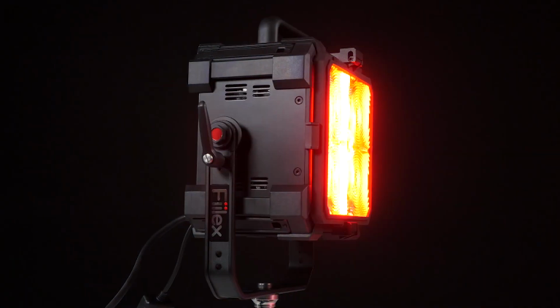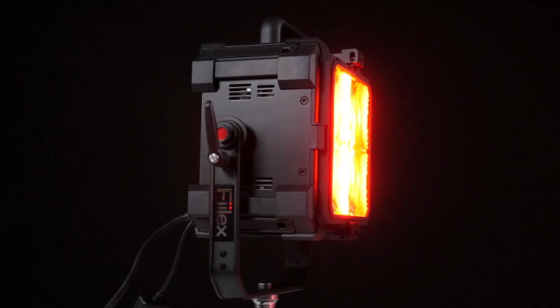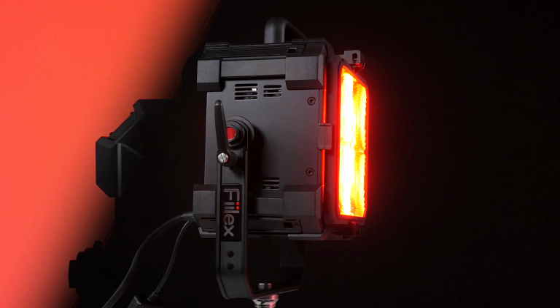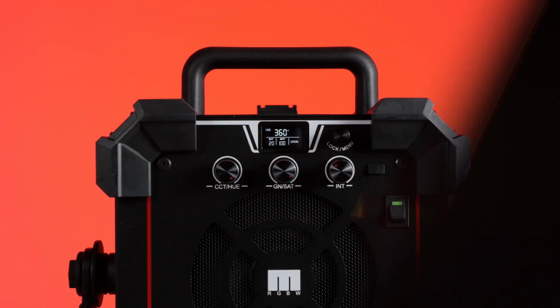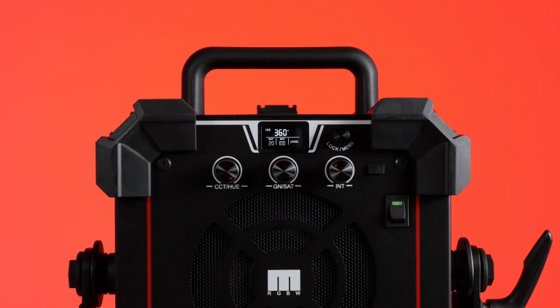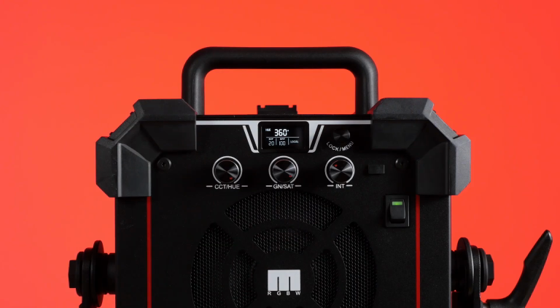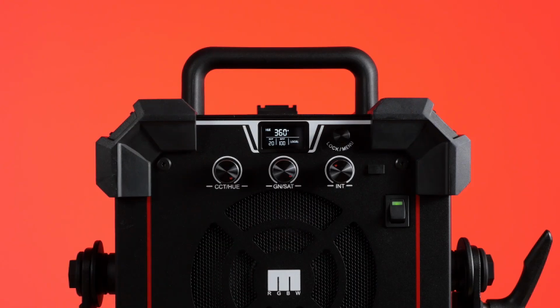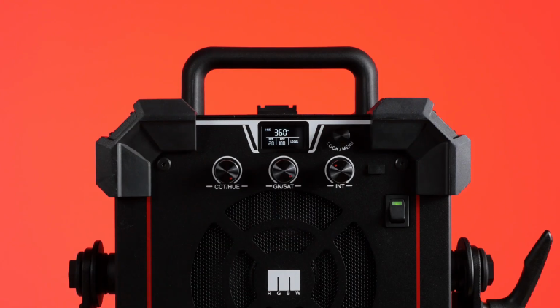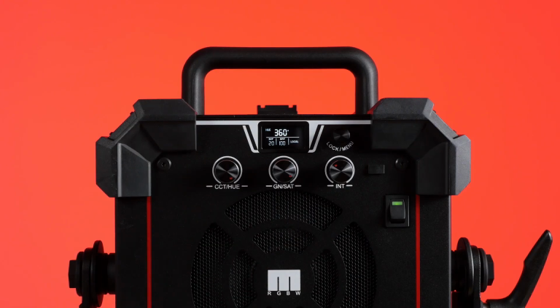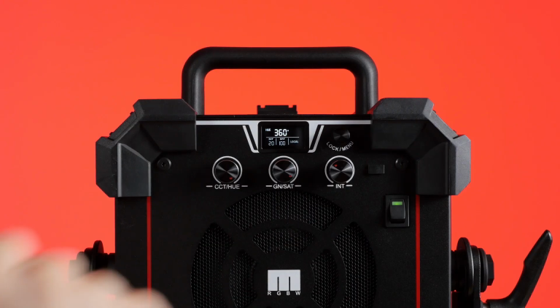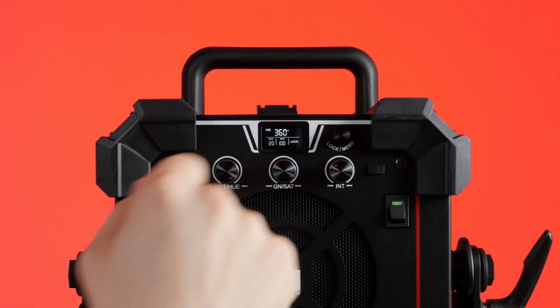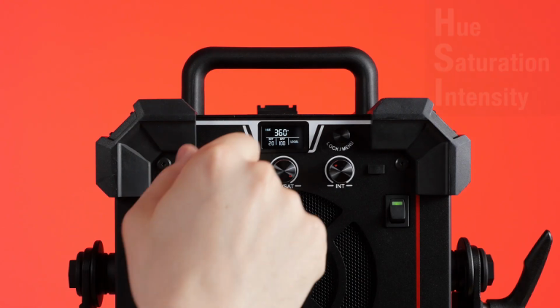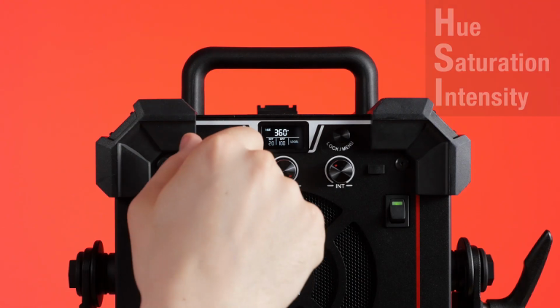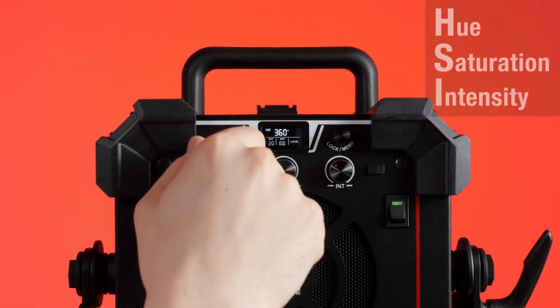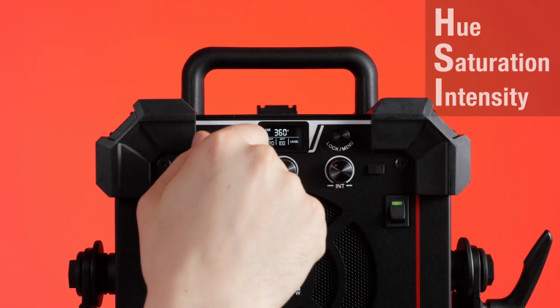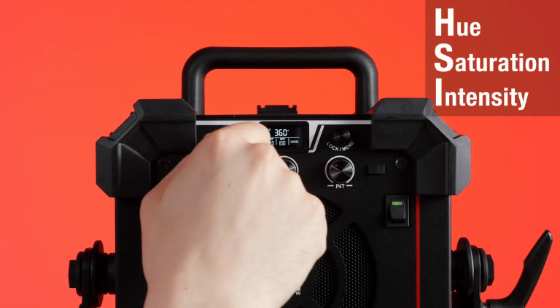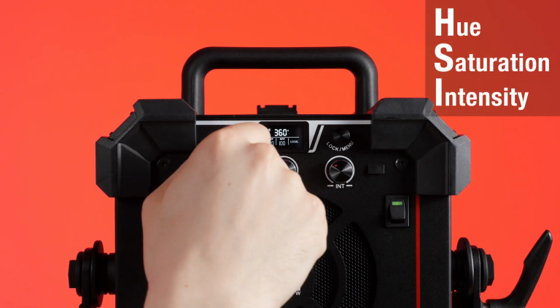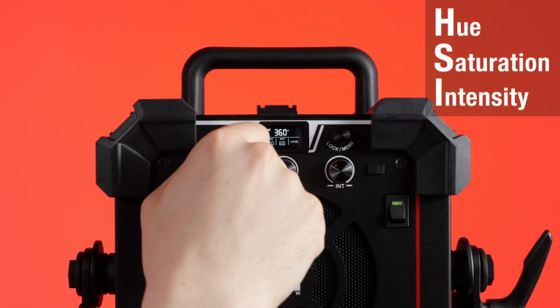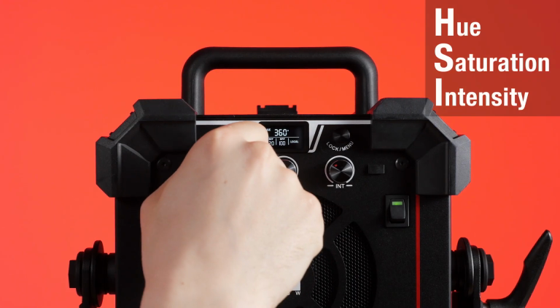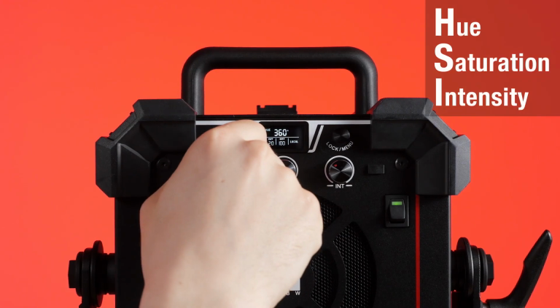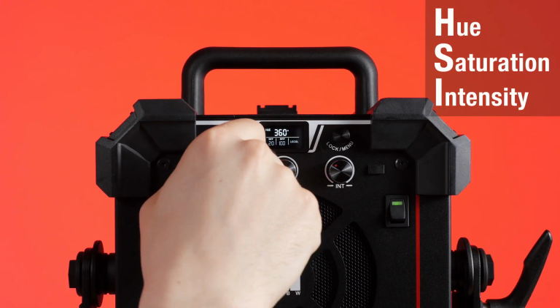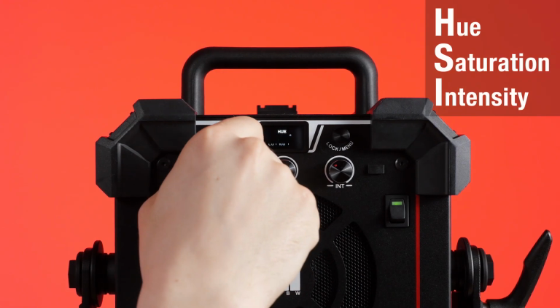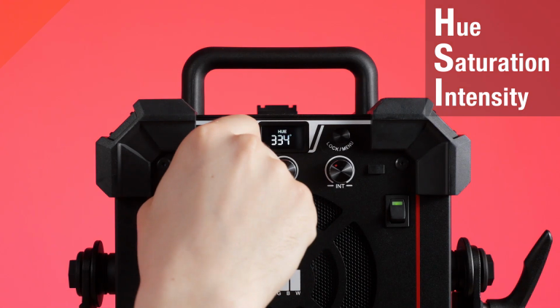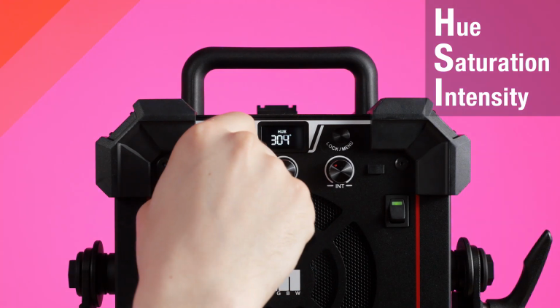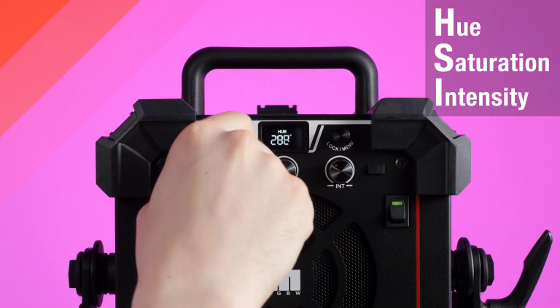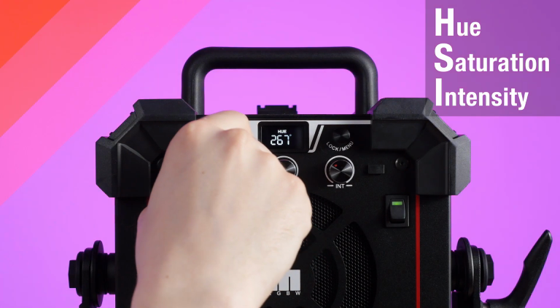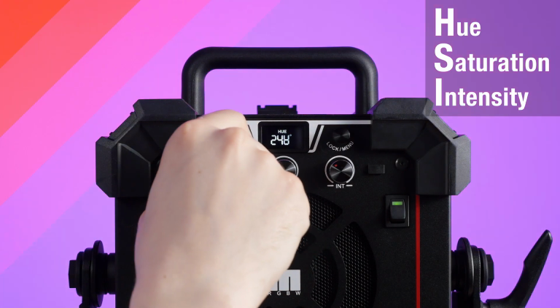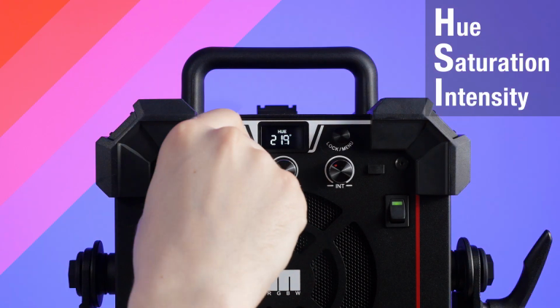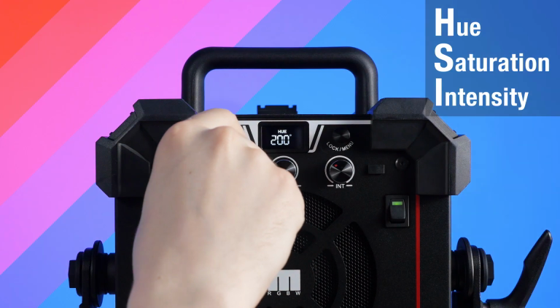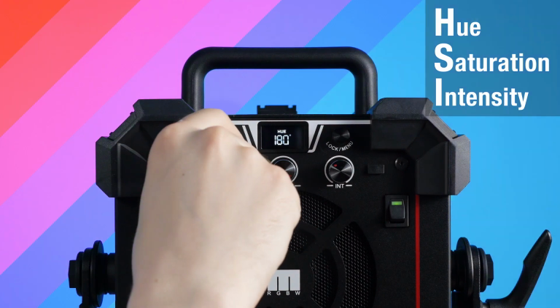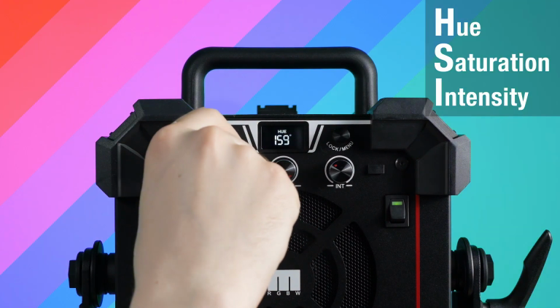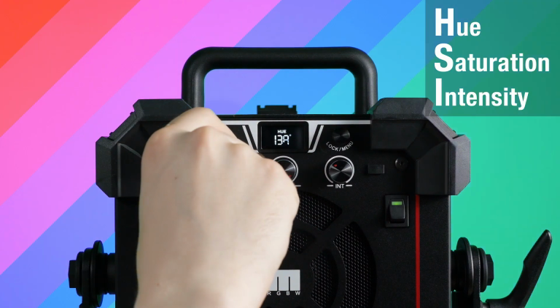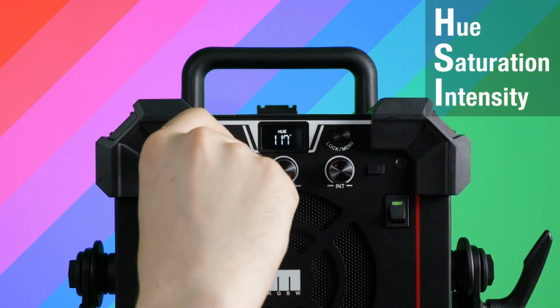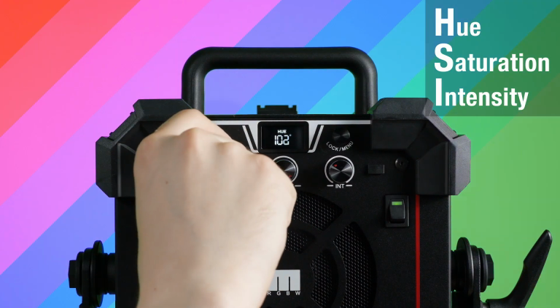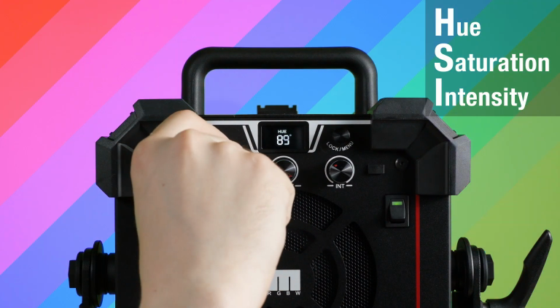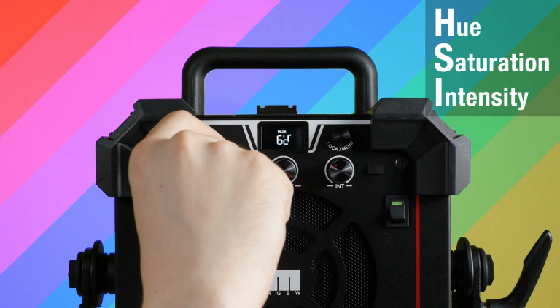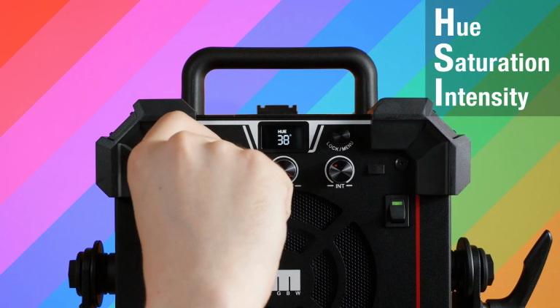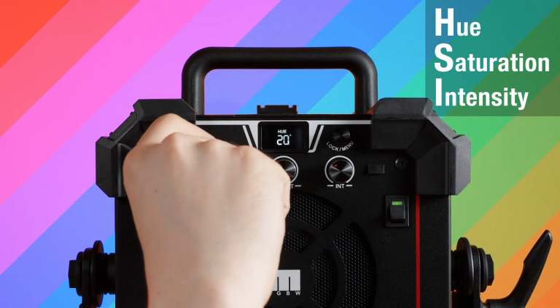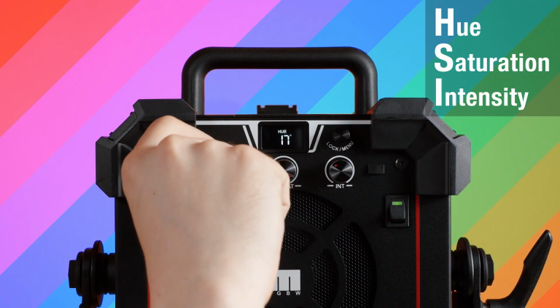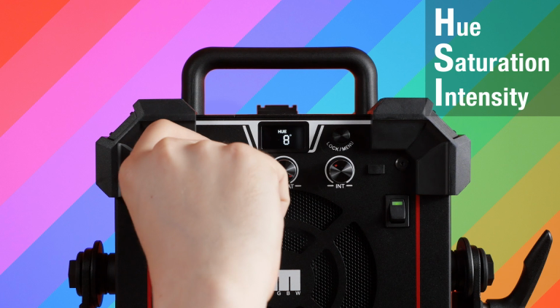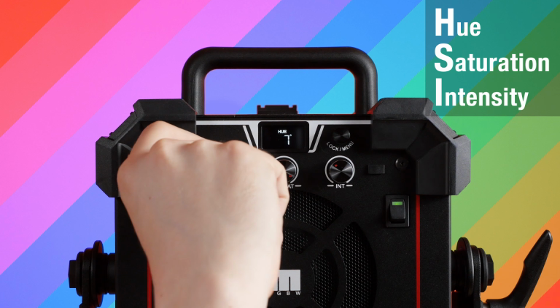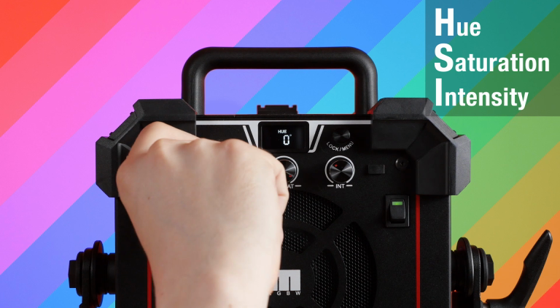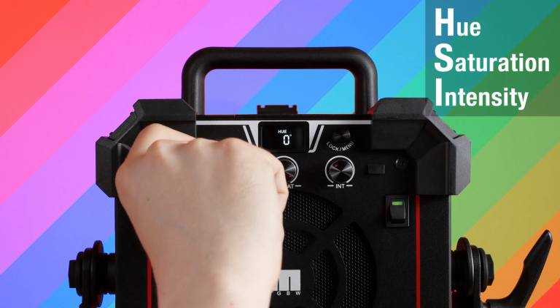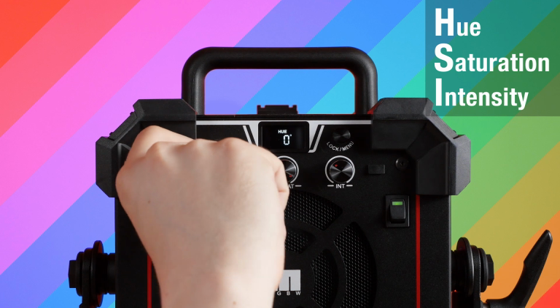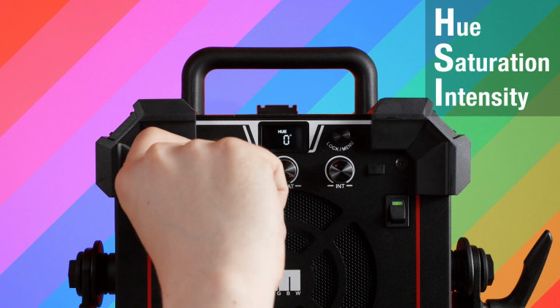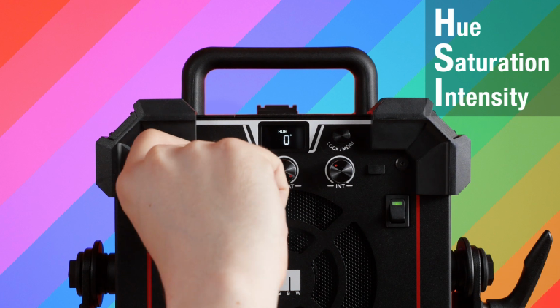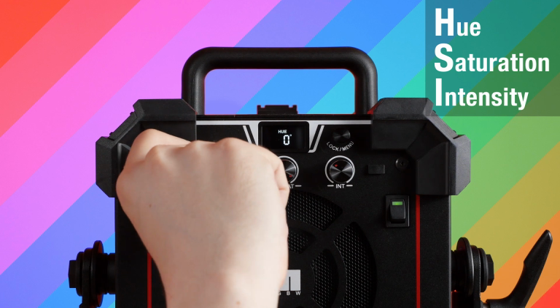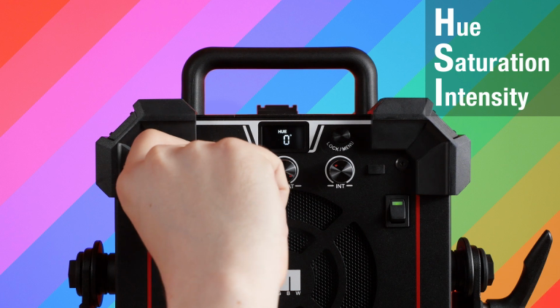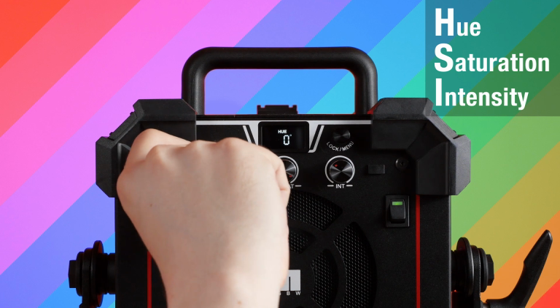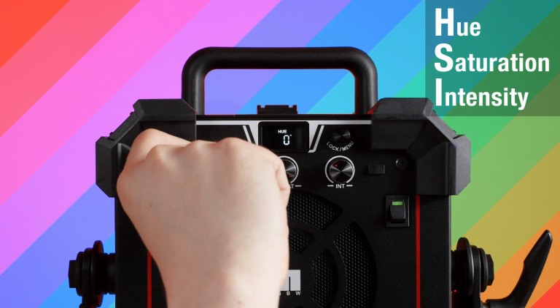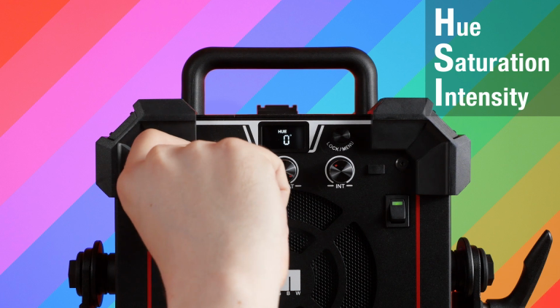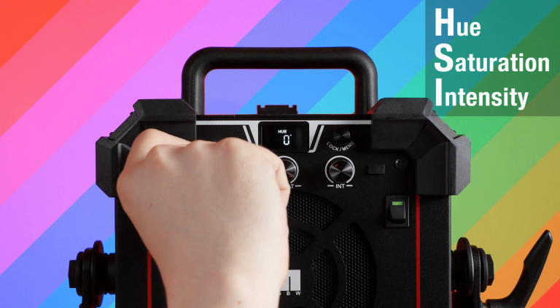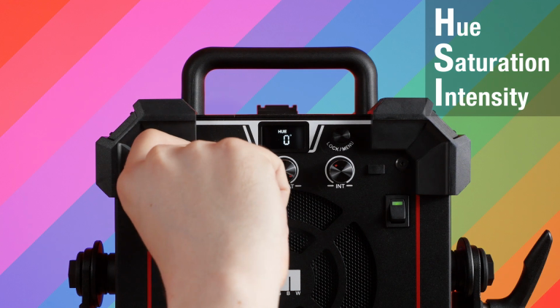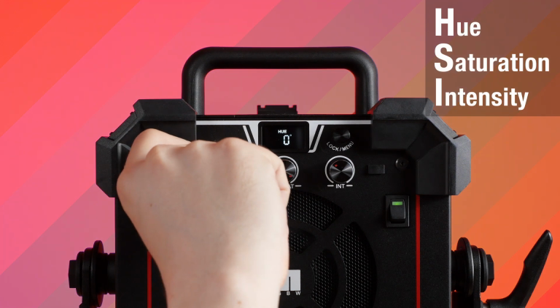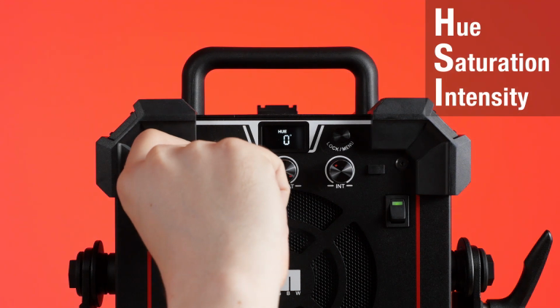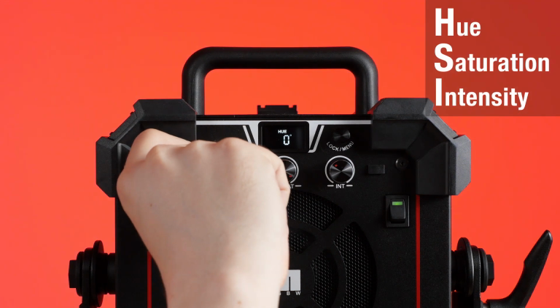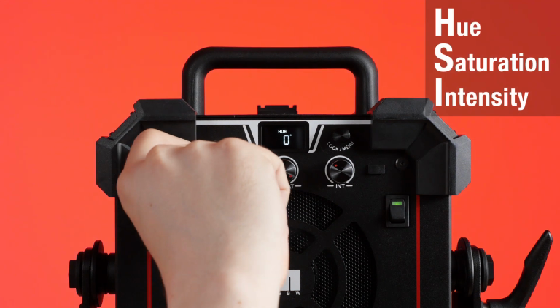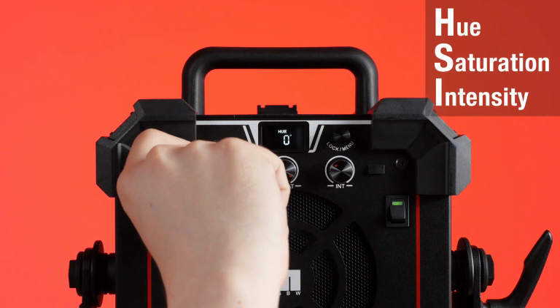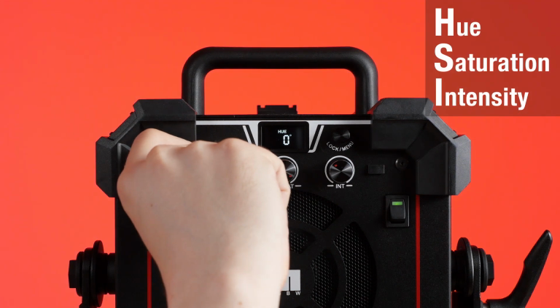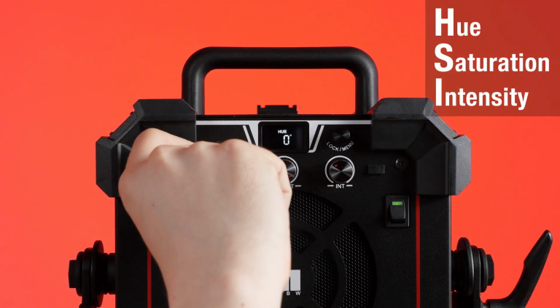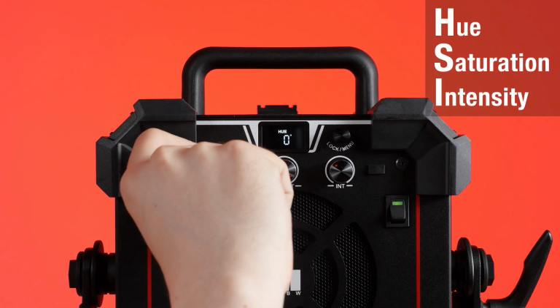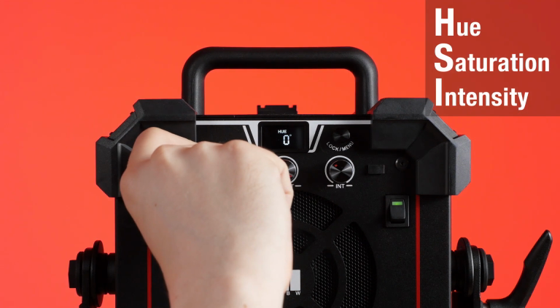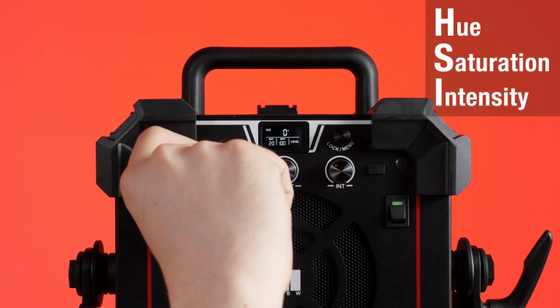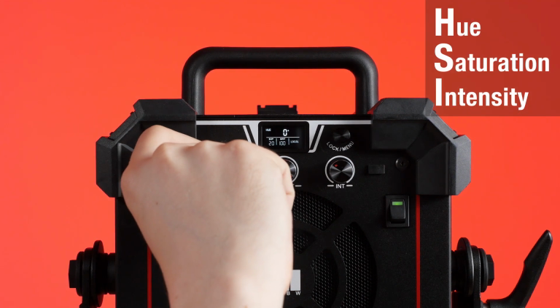The HSI control mode gives users access to 360 degrees of hue, as well as saturation and intensity from 0 to 100%.